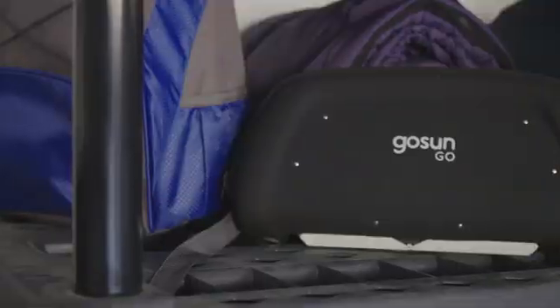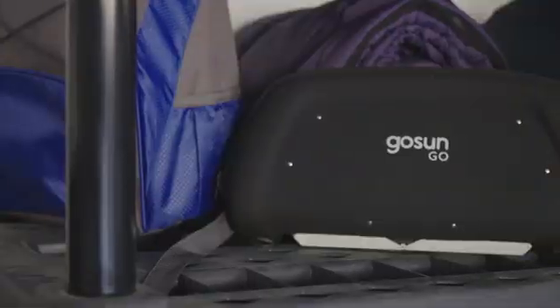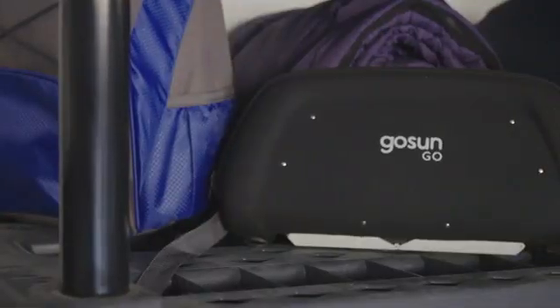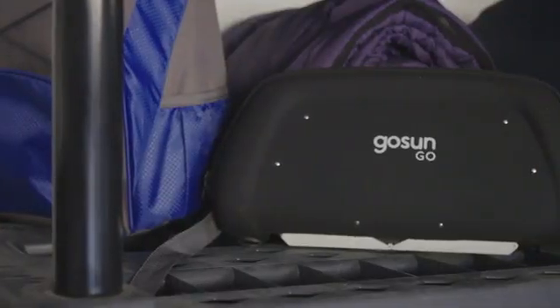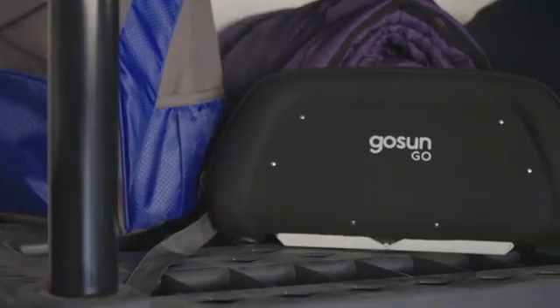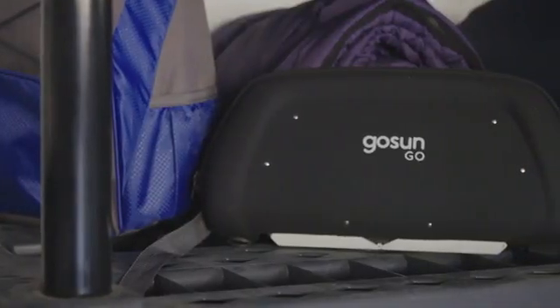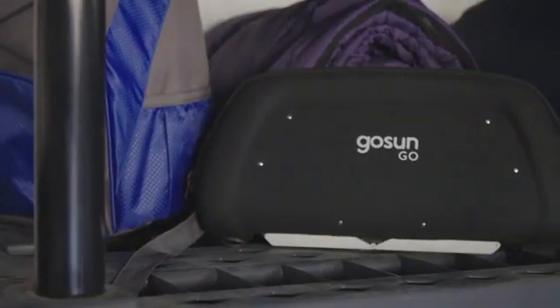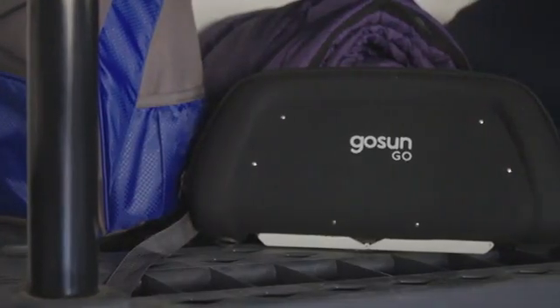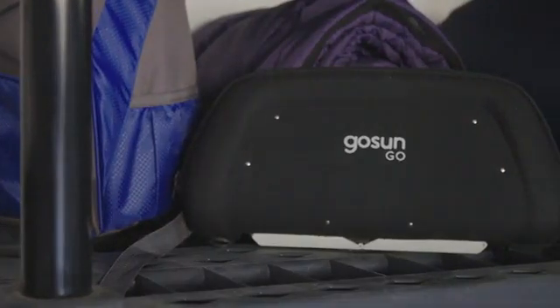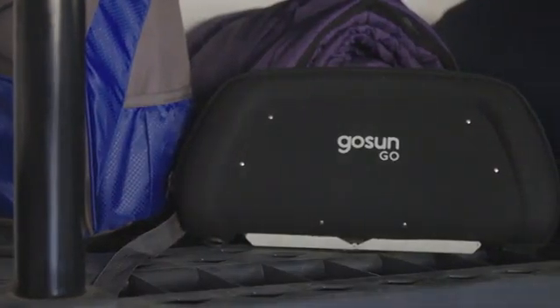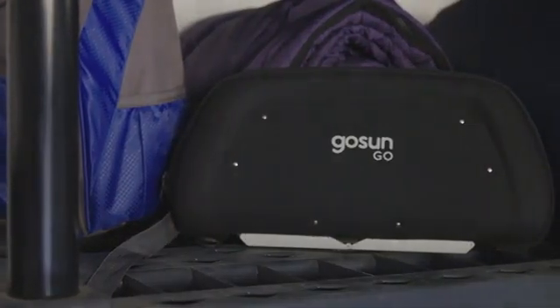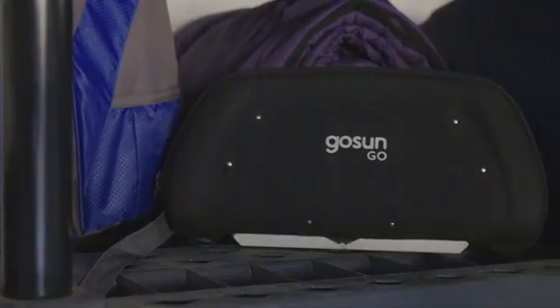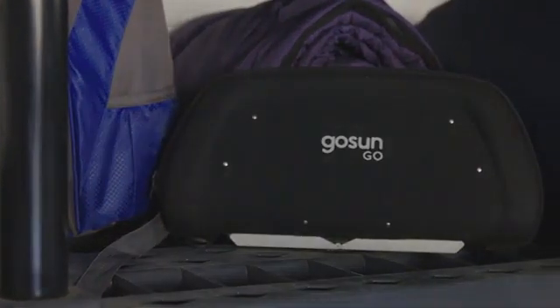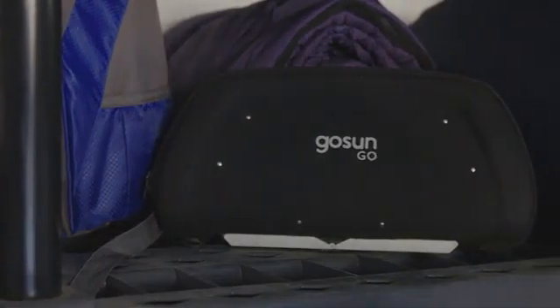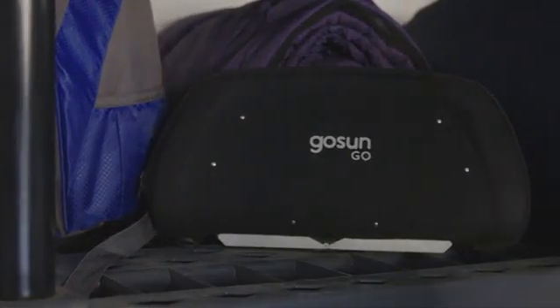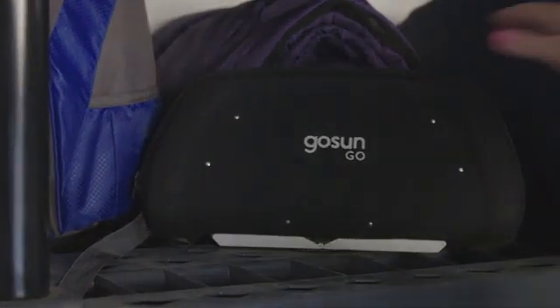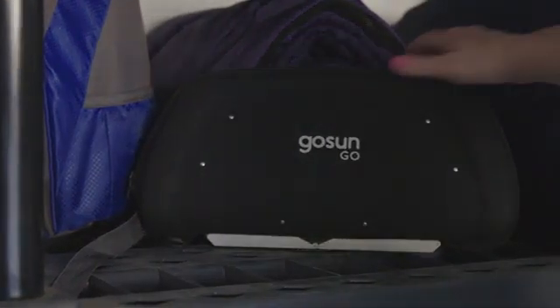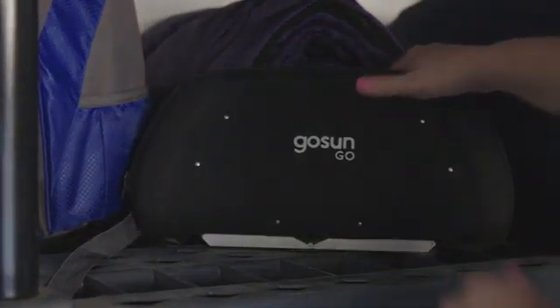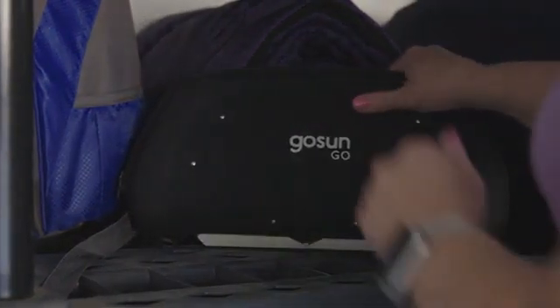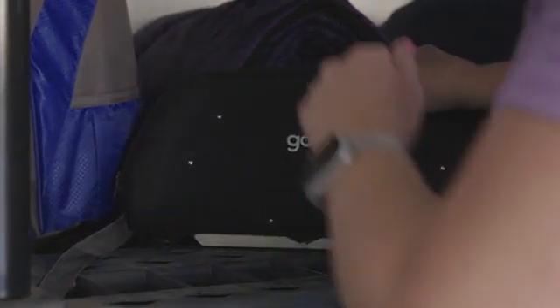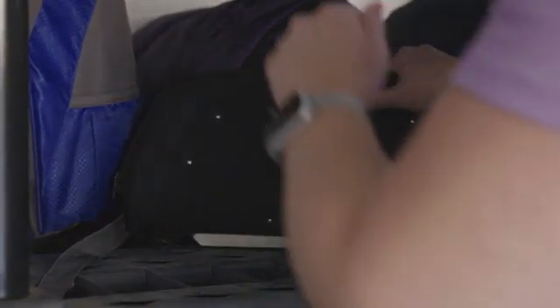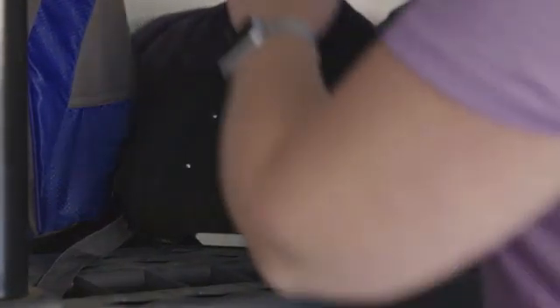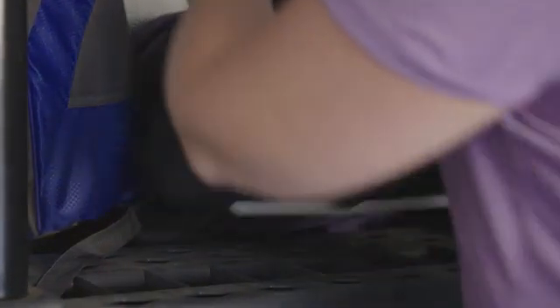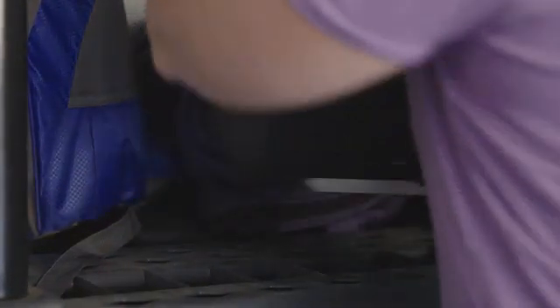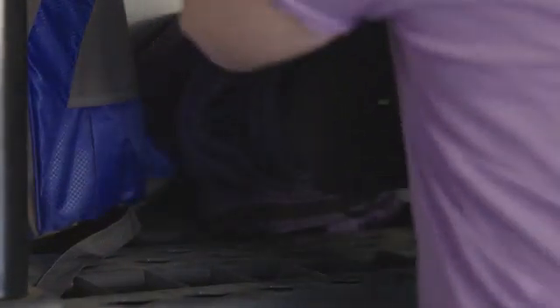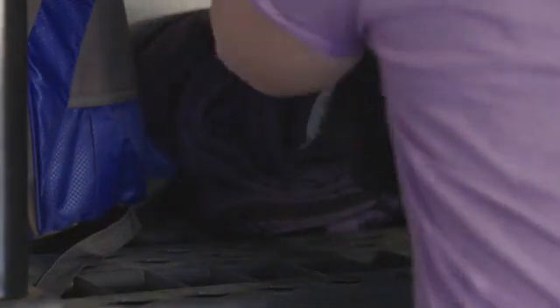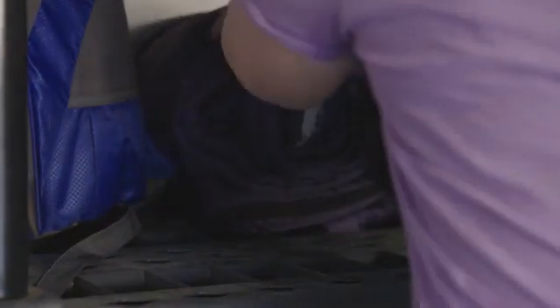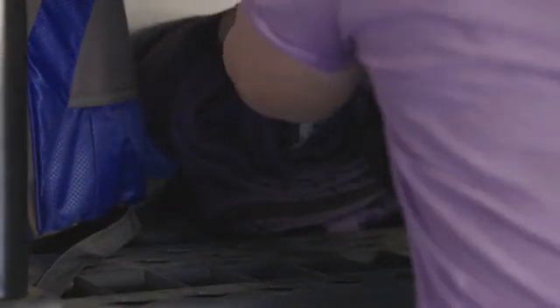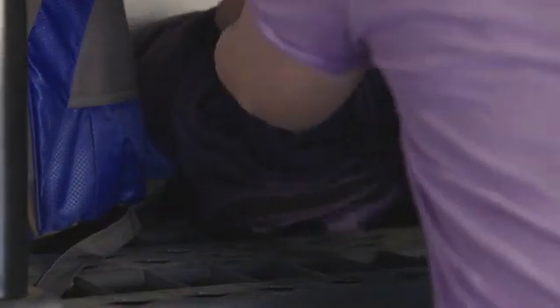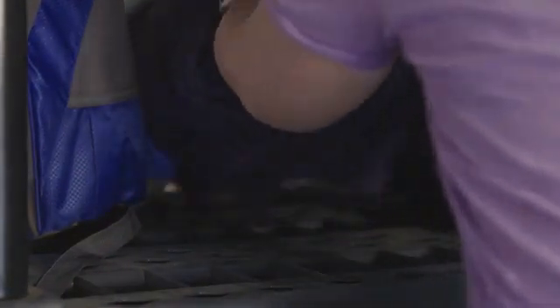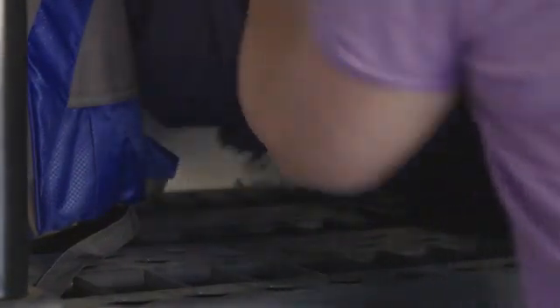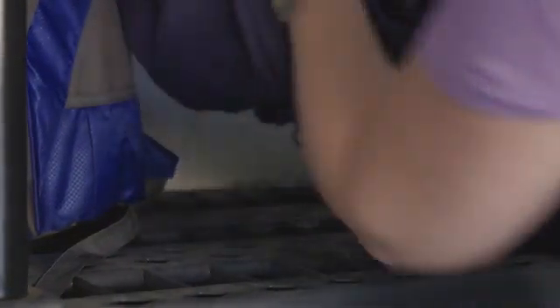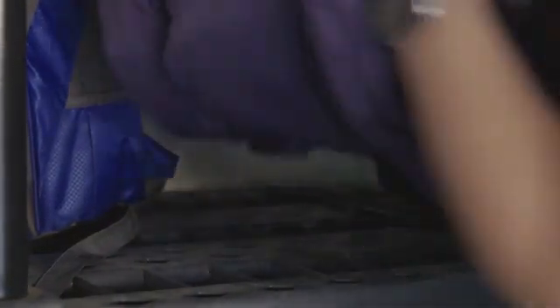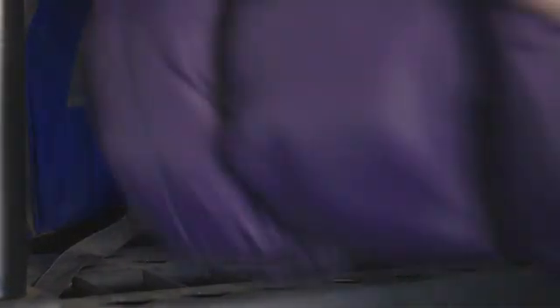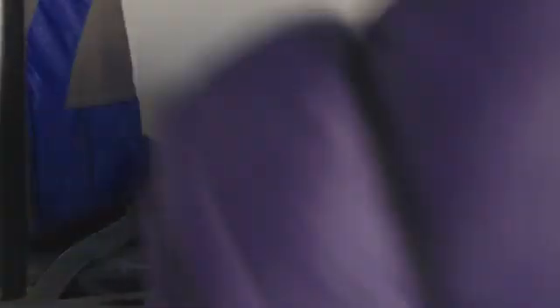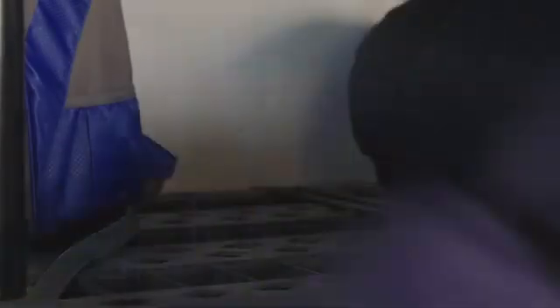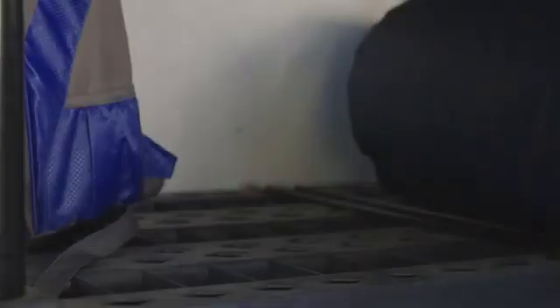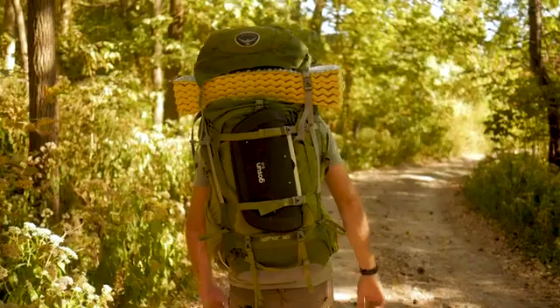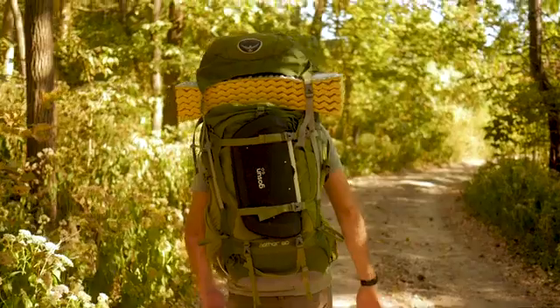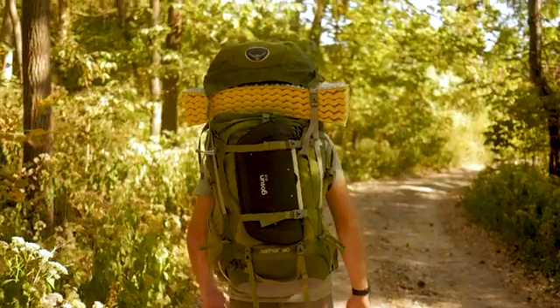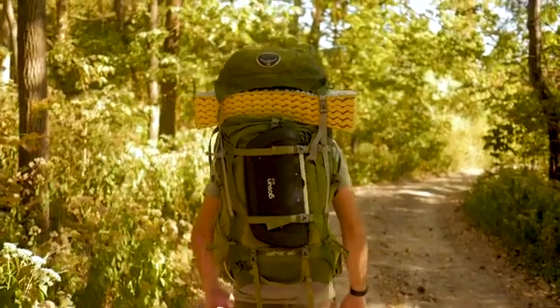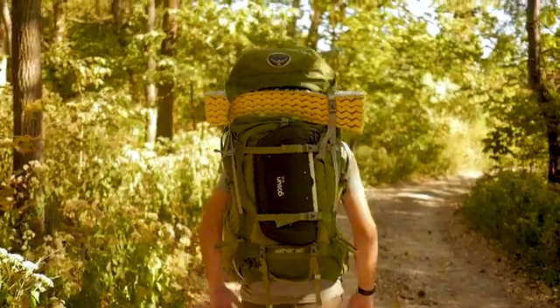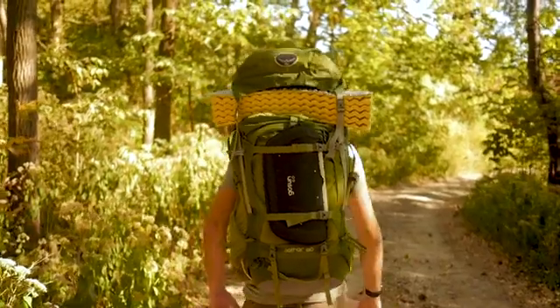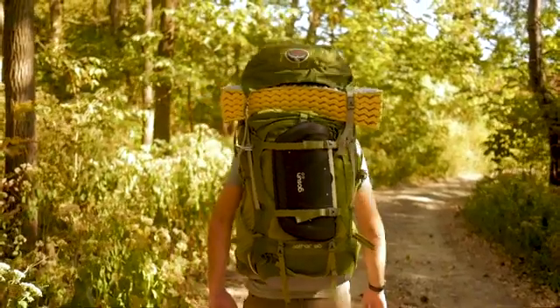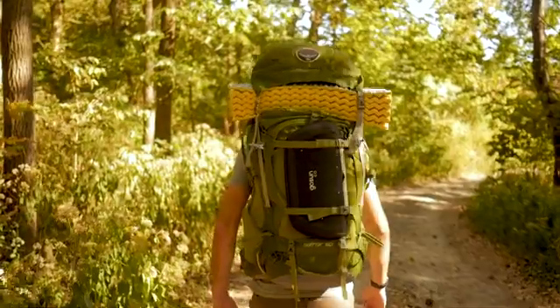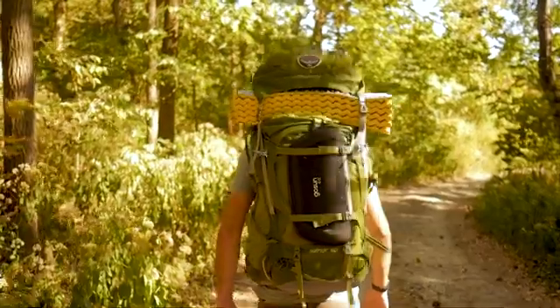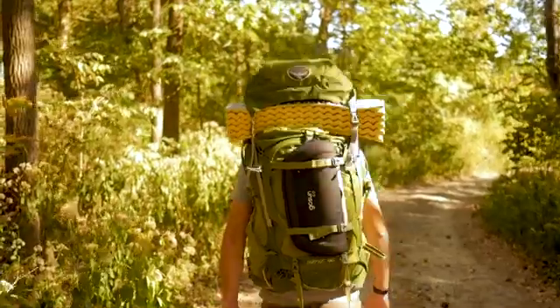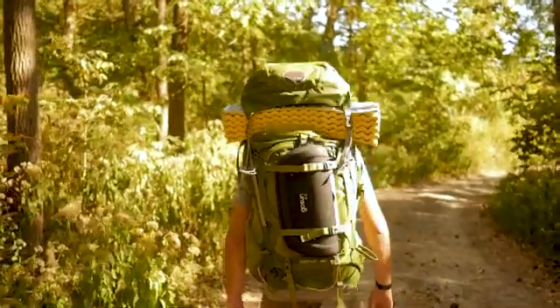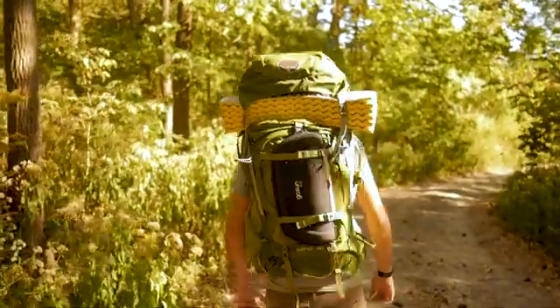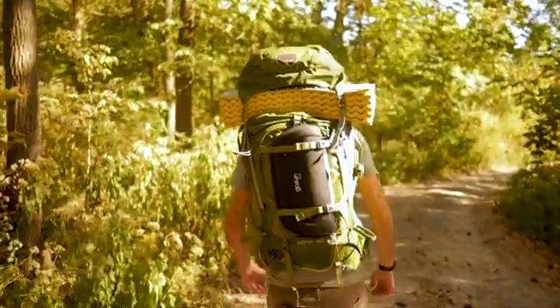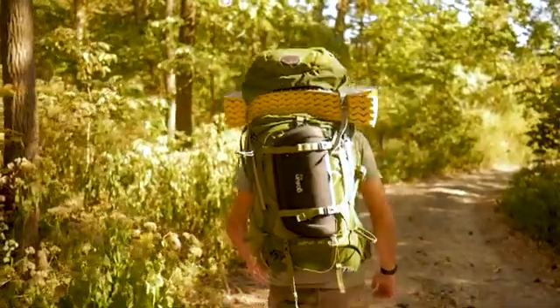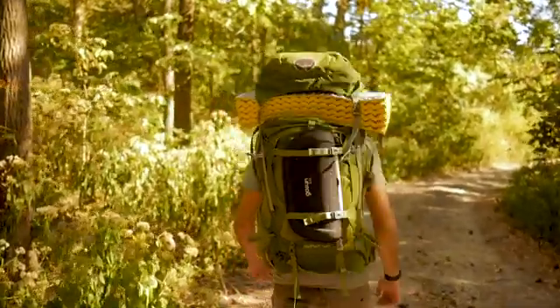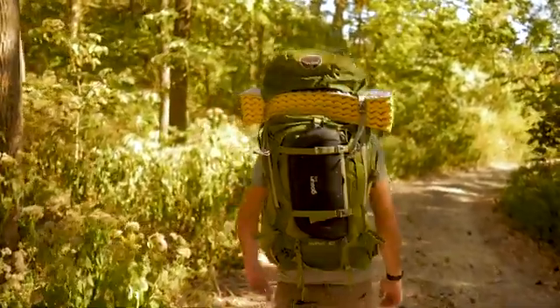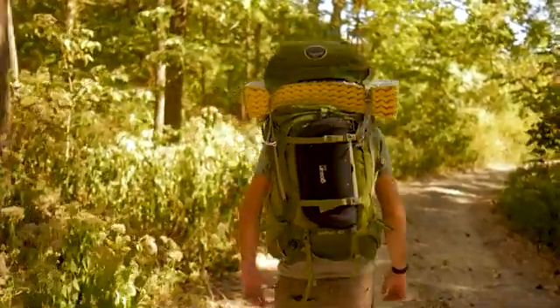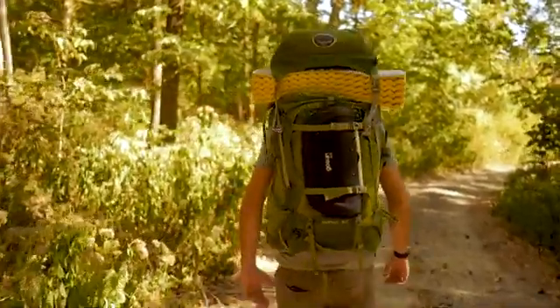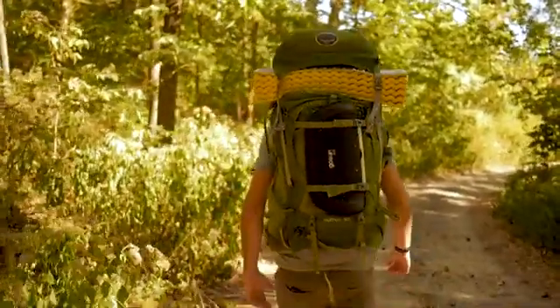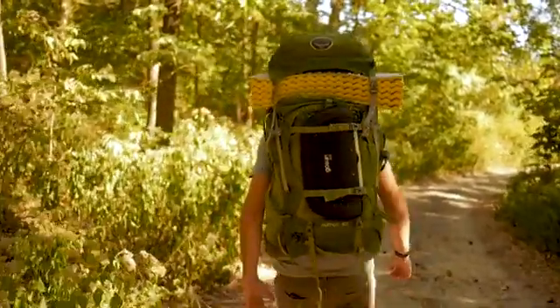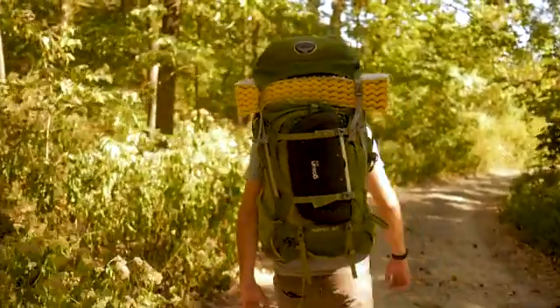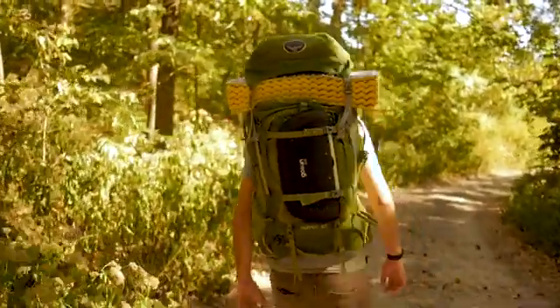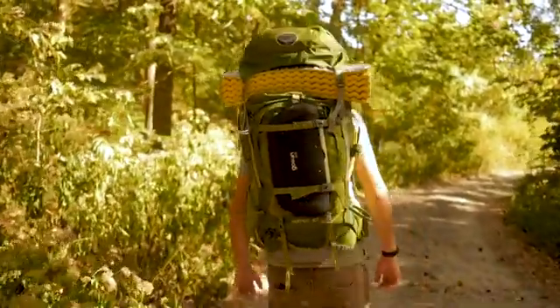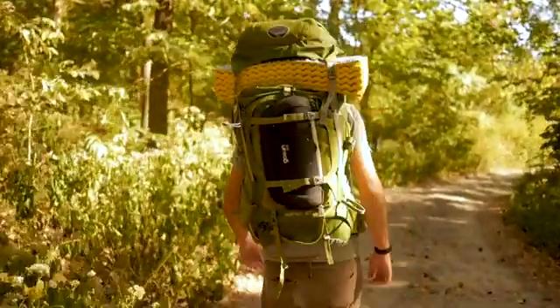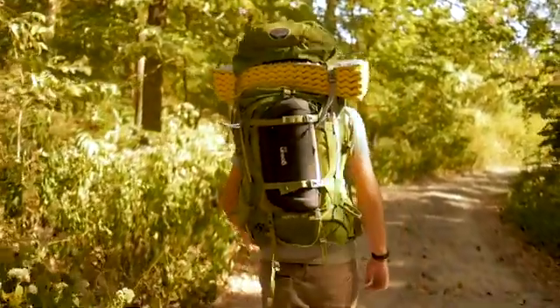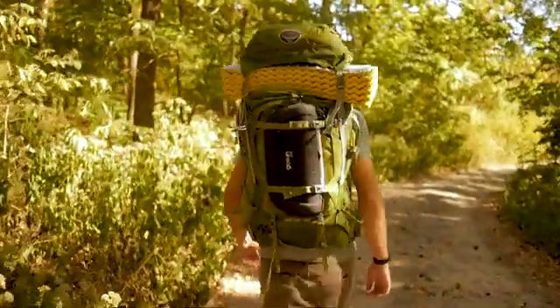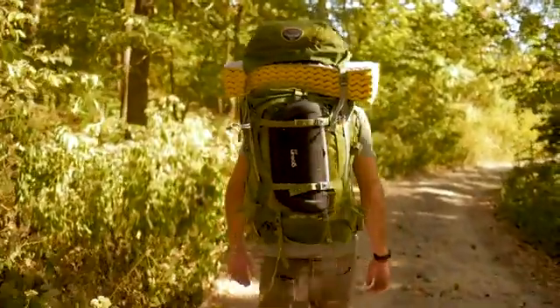Just like it's named, the GoSun Go comes in a bomb-proof package, ready for outdoor adventure or relaxing at home with friends.